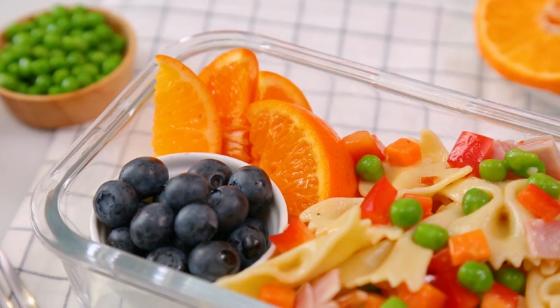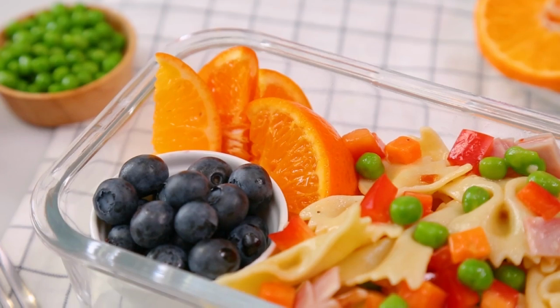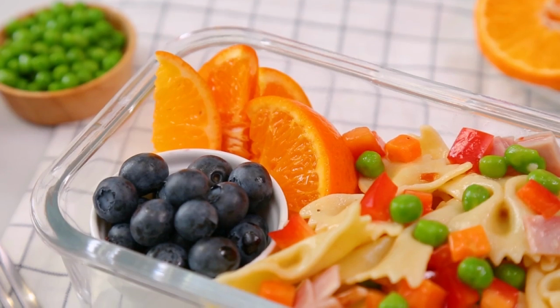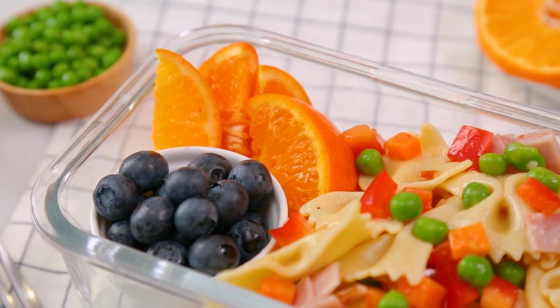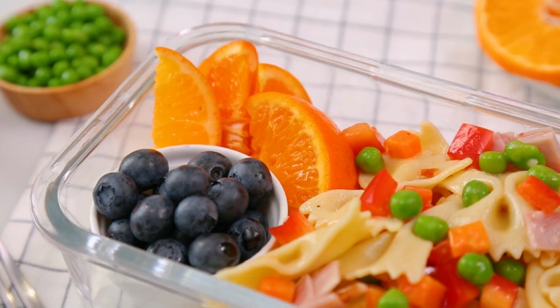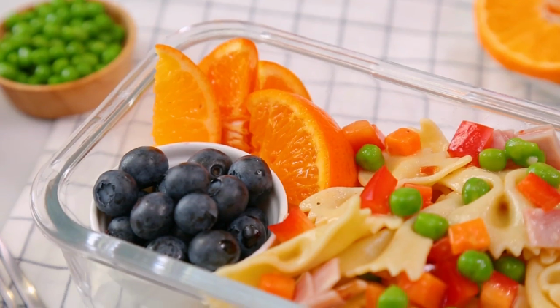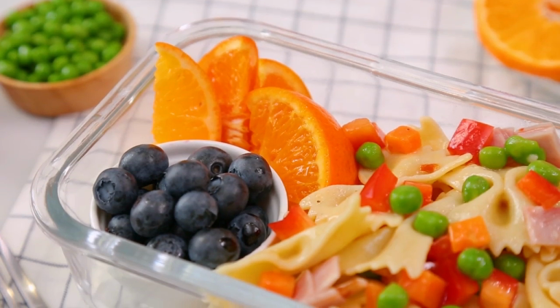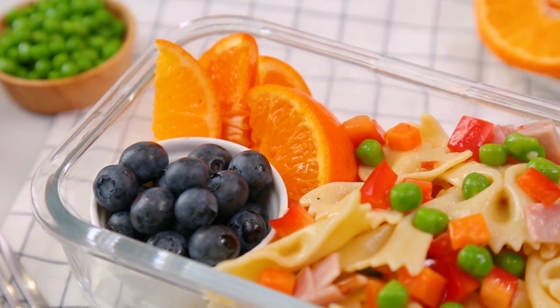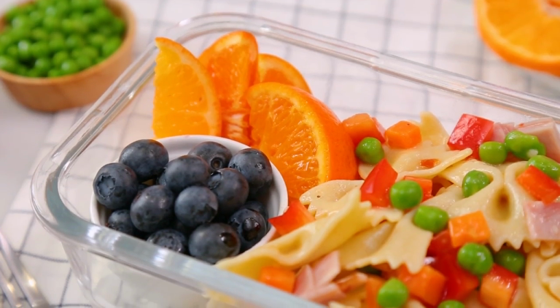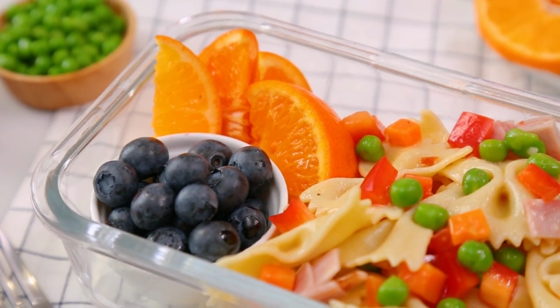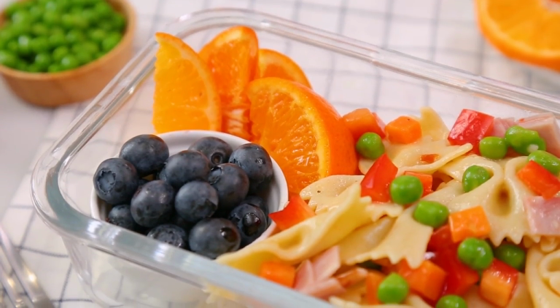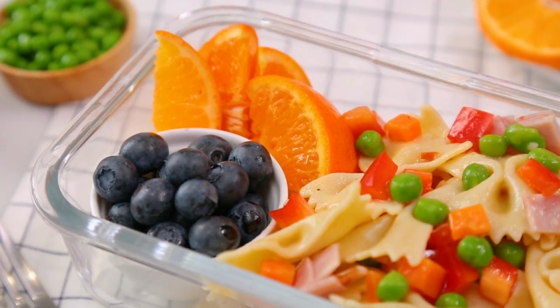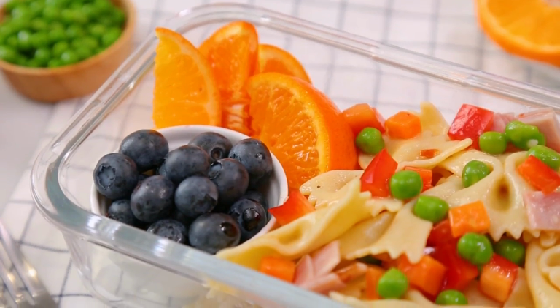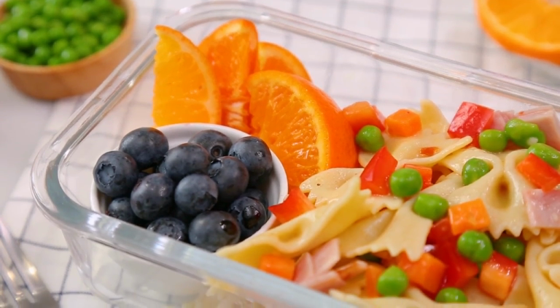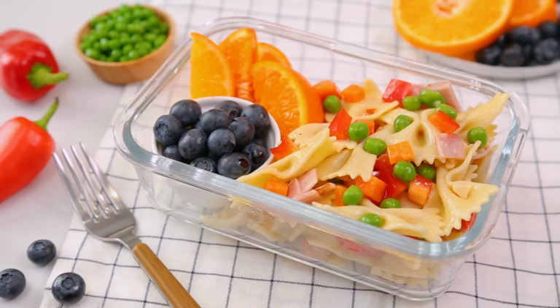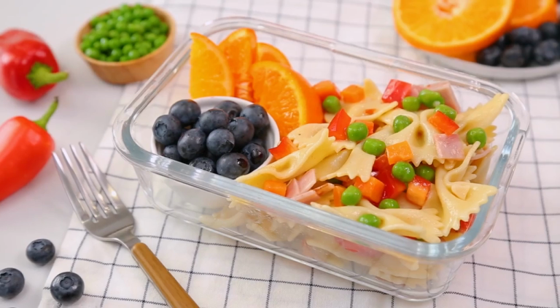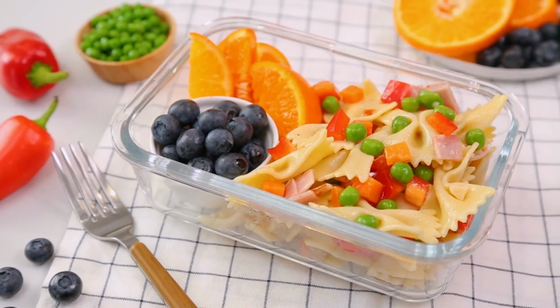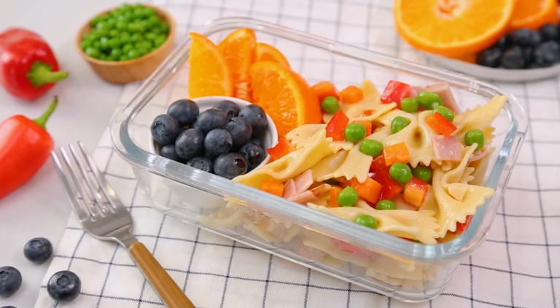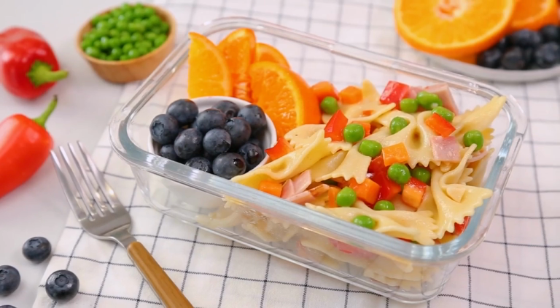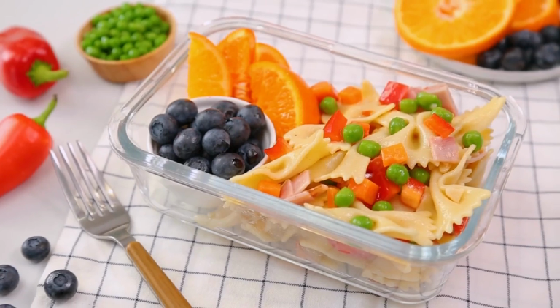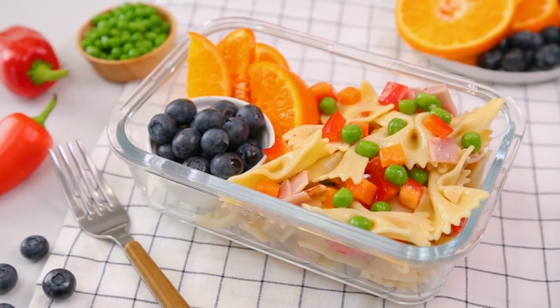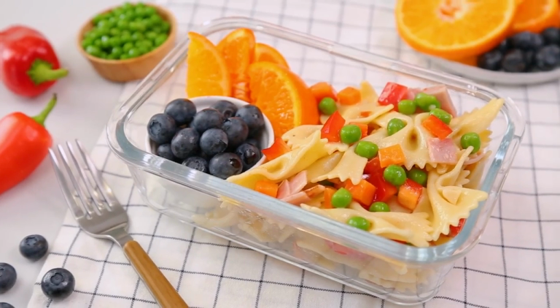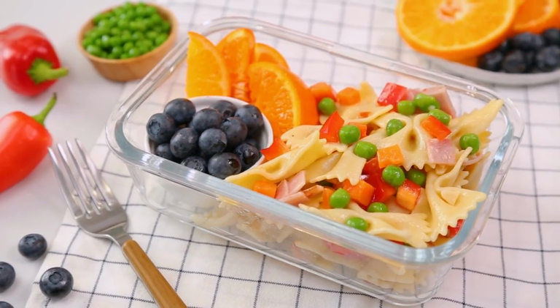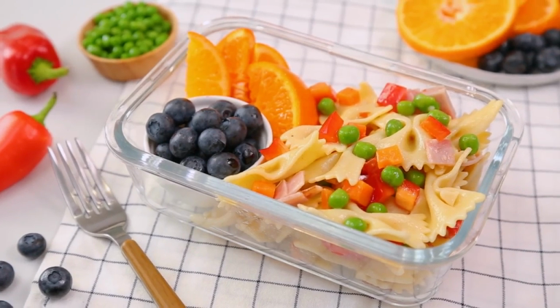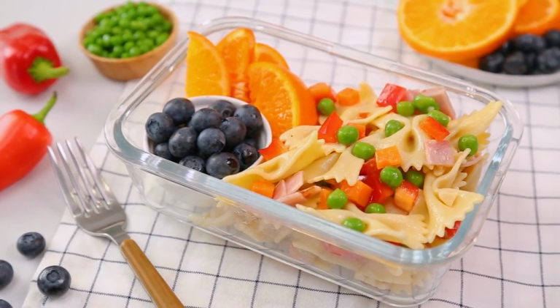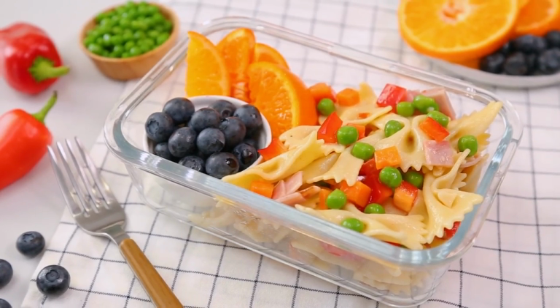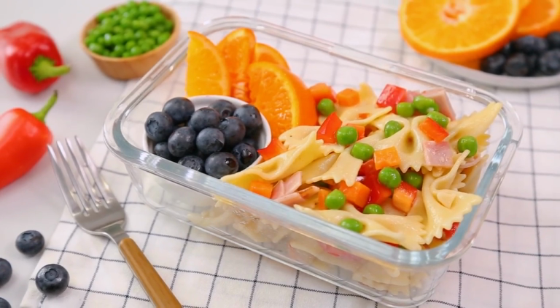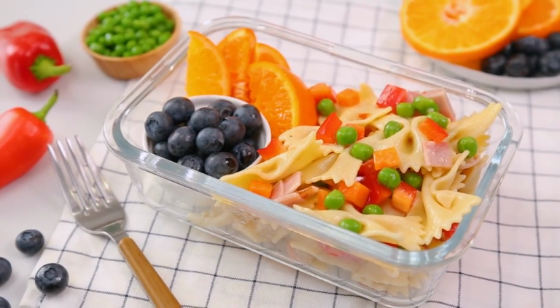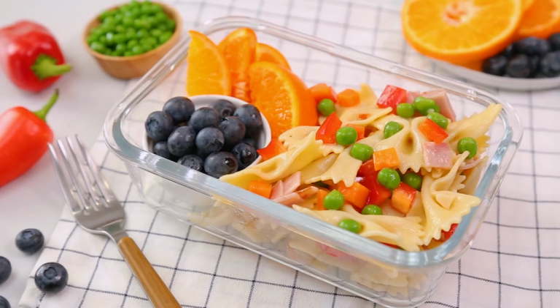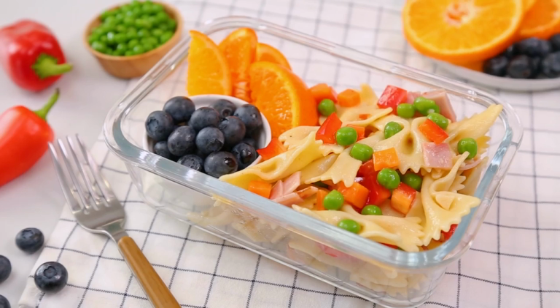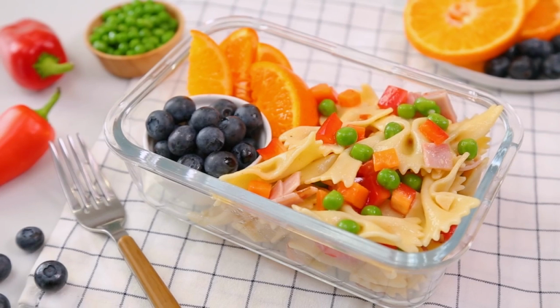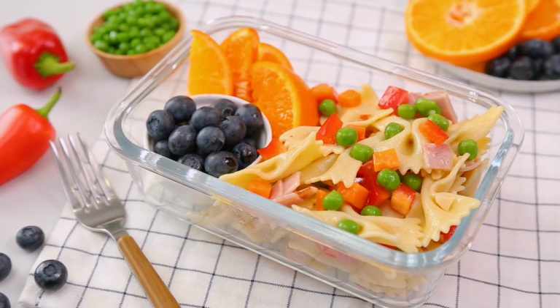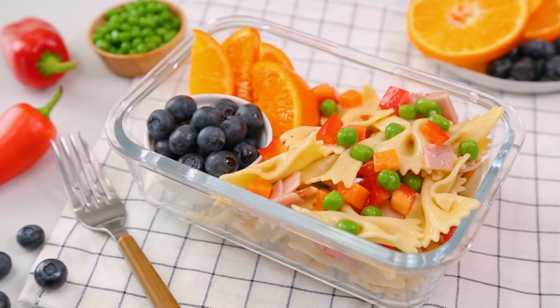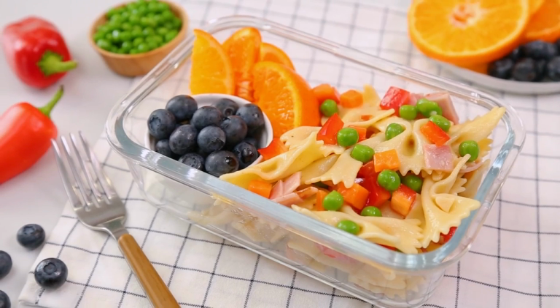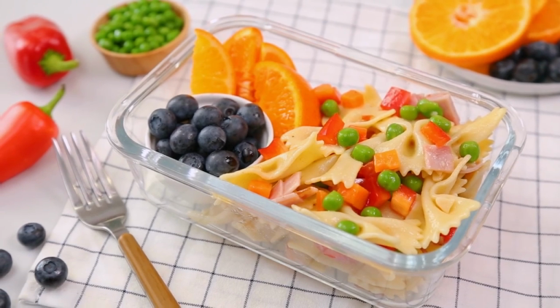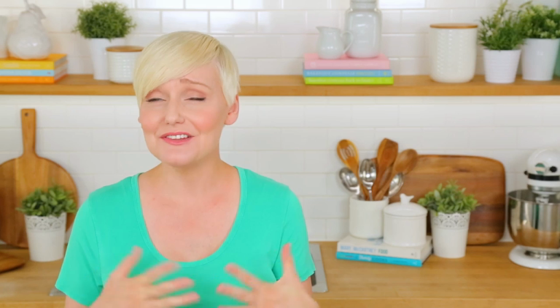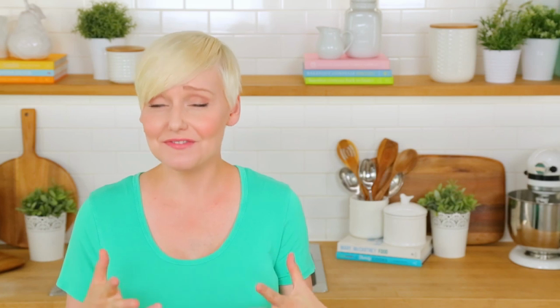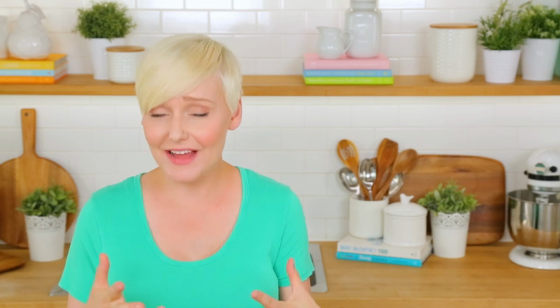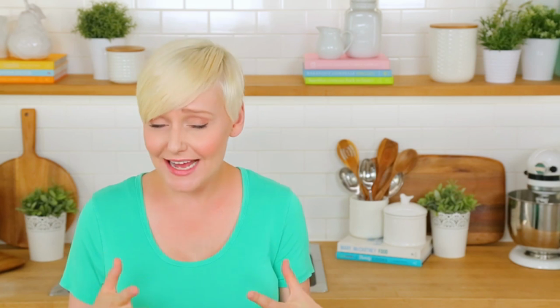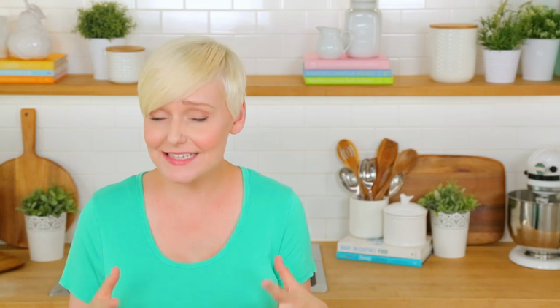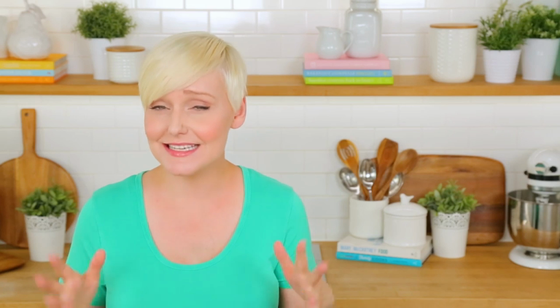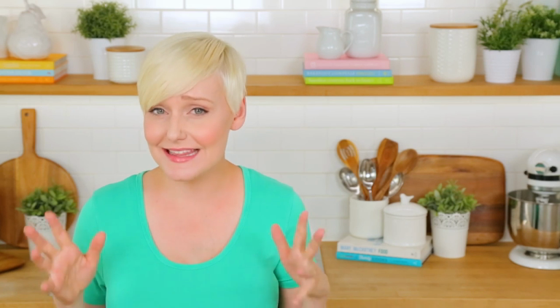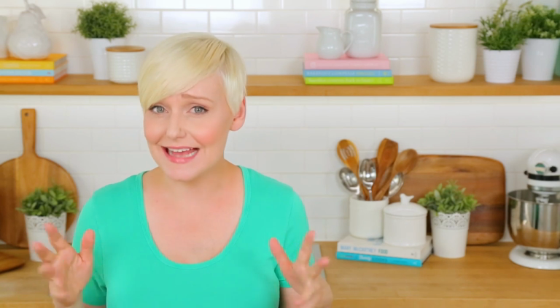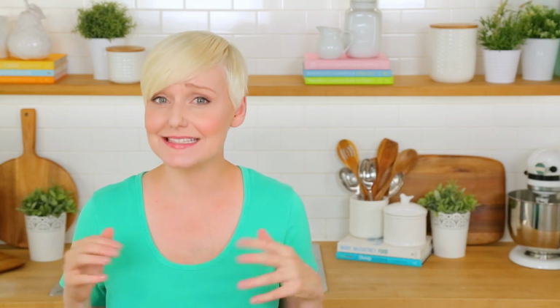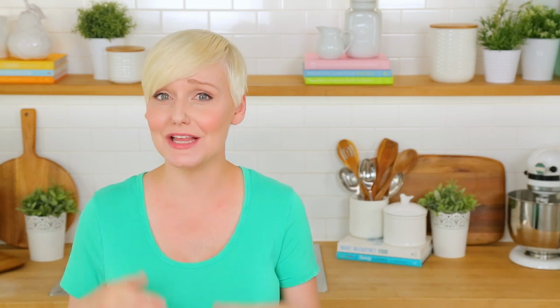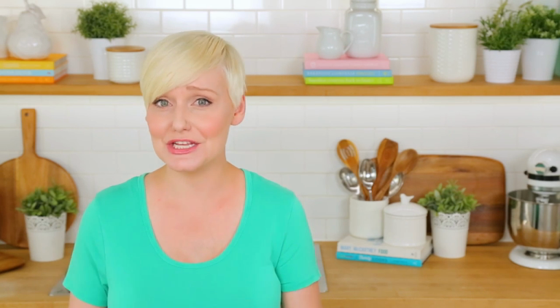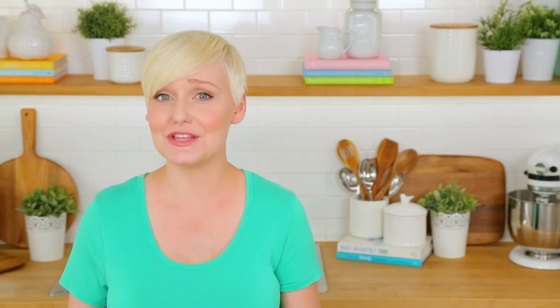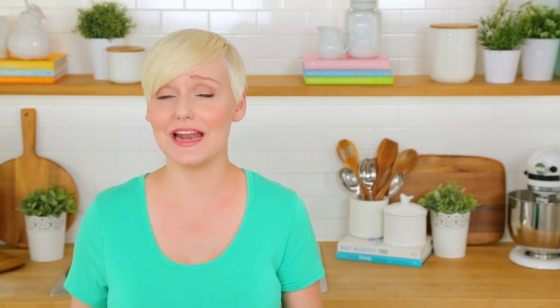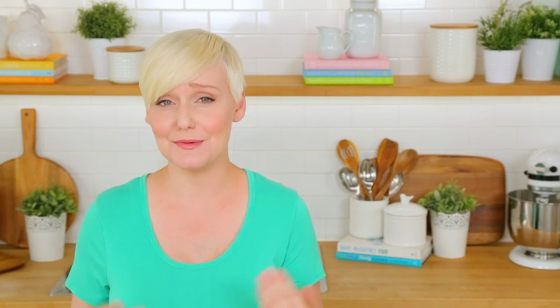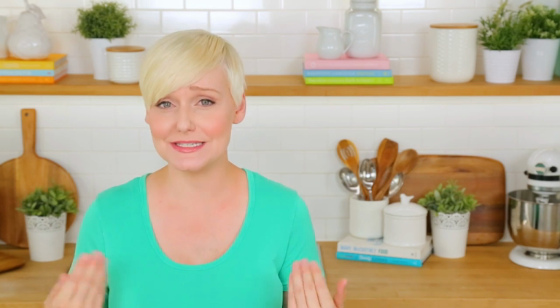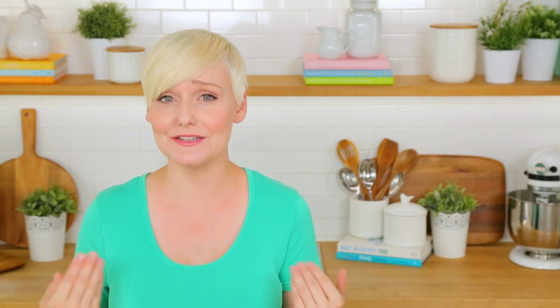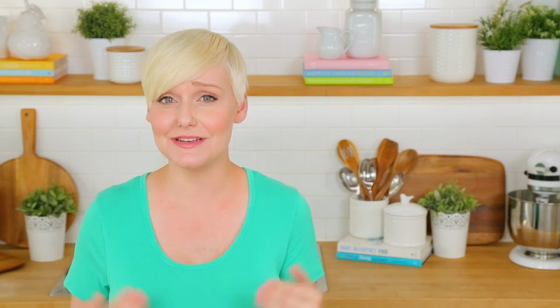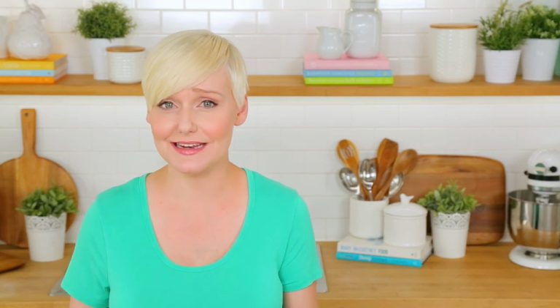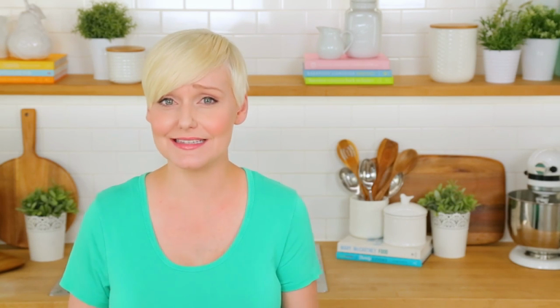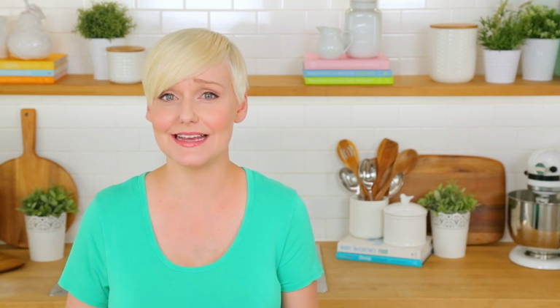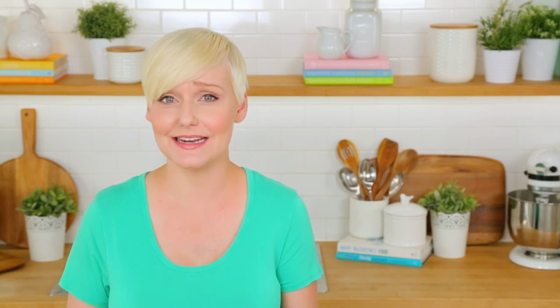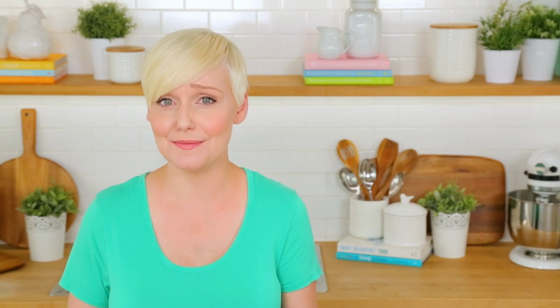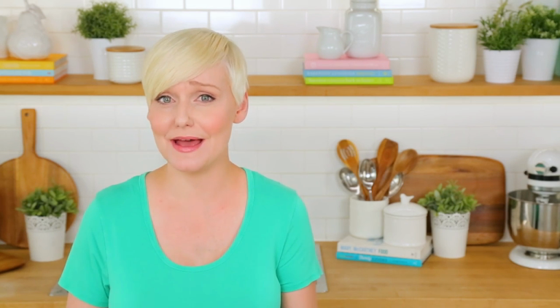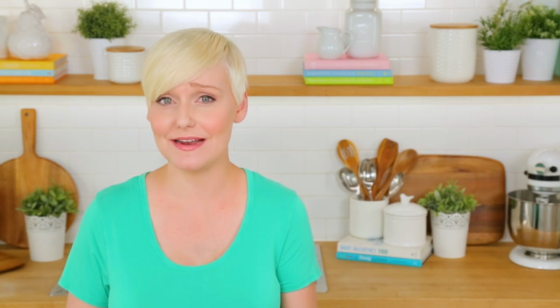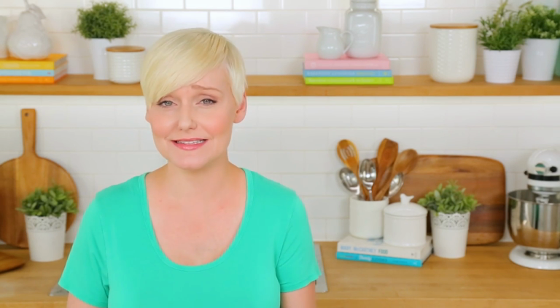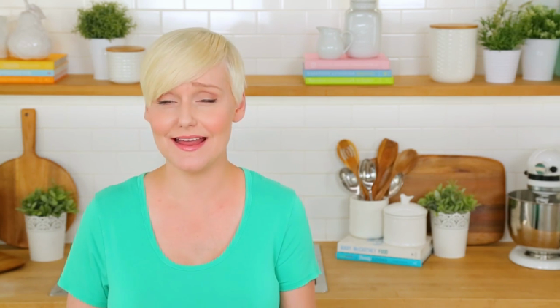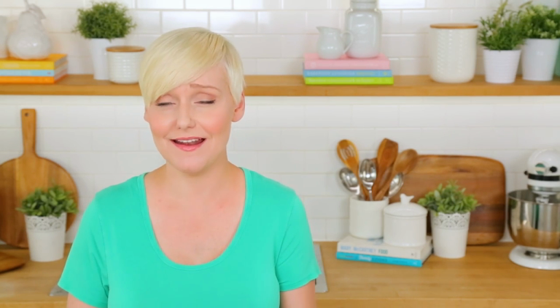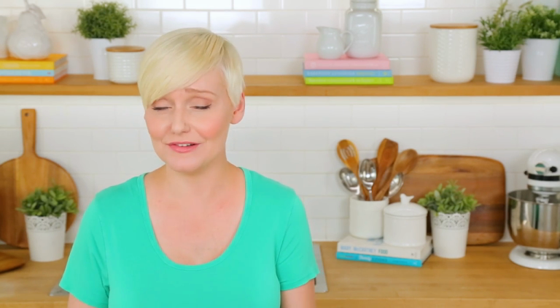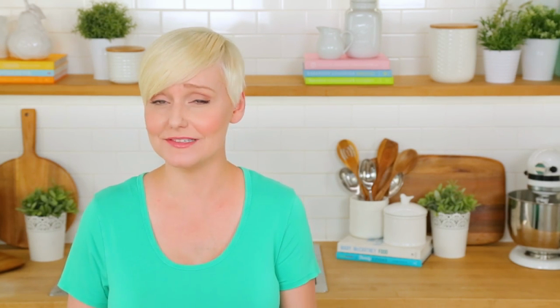I like serving this pasta salad up with some blueberries and some orange slices, but whatever sides you like will do. Now that is a lunch that I would have gotten excited about as a kid. In fact, that's a lunch that I would still get excited about as an adult.